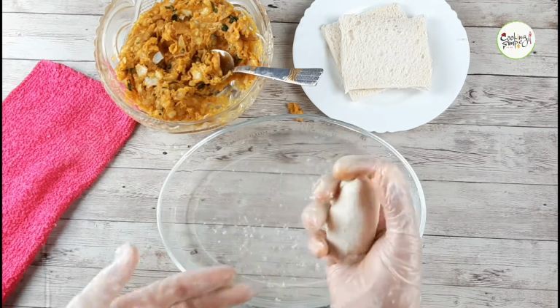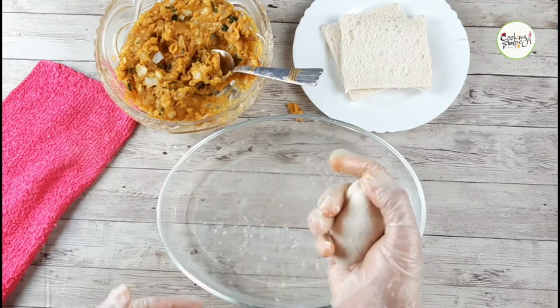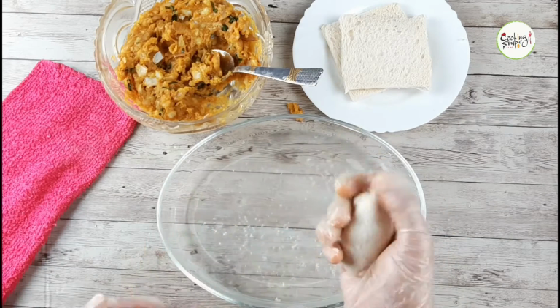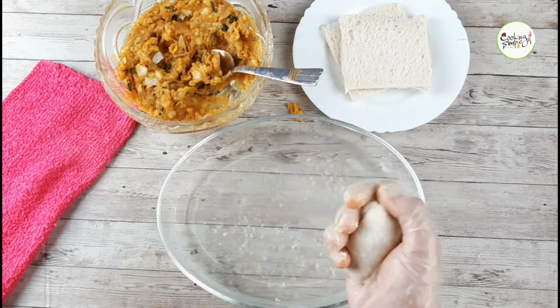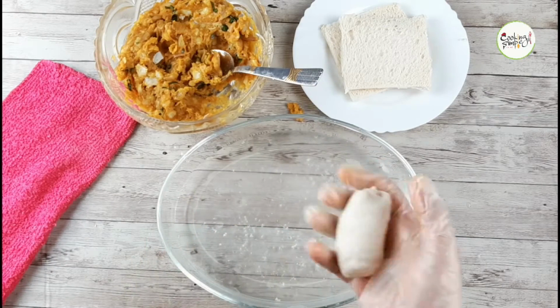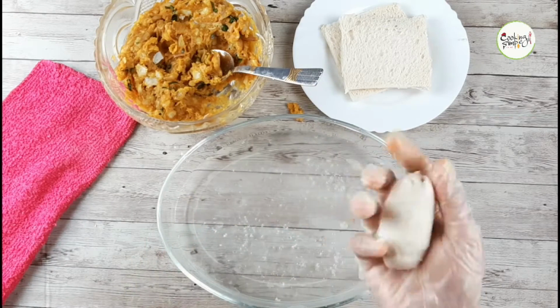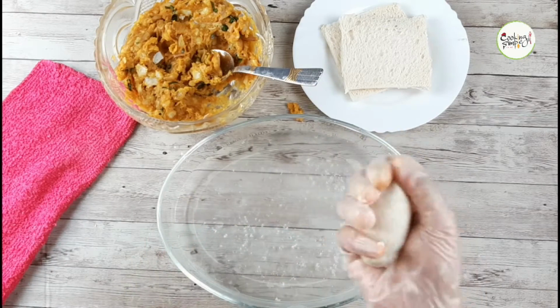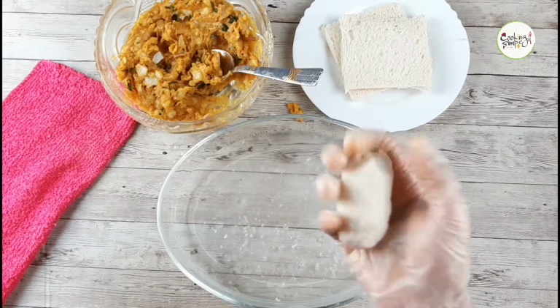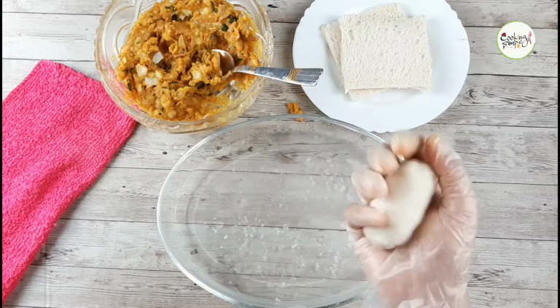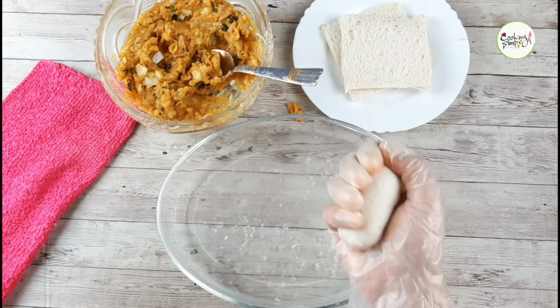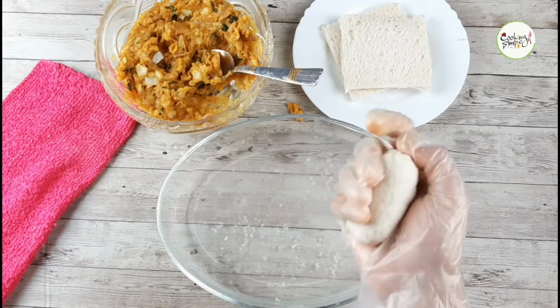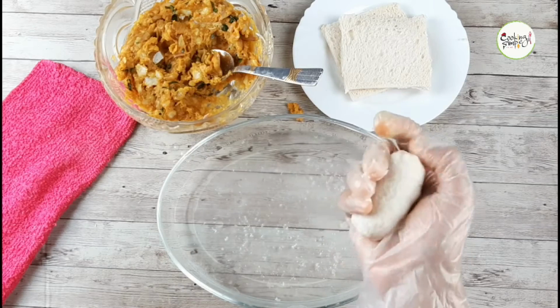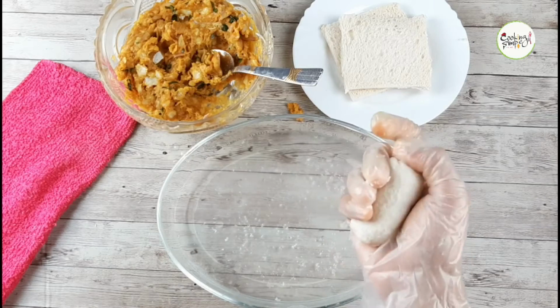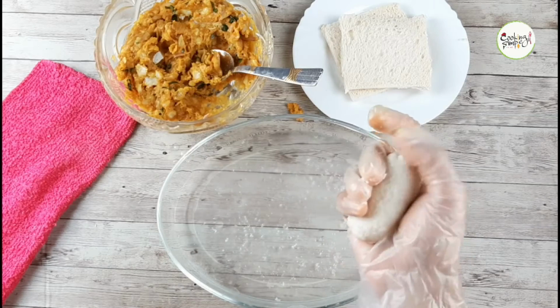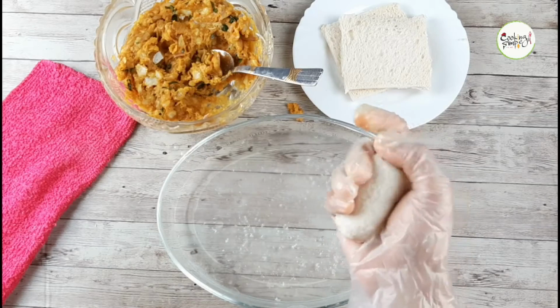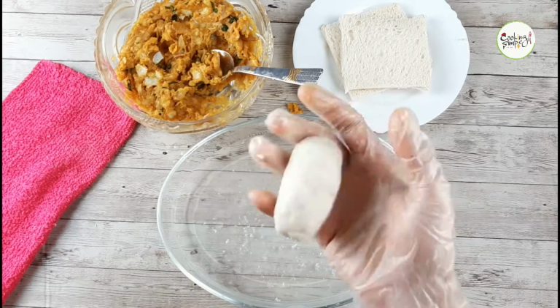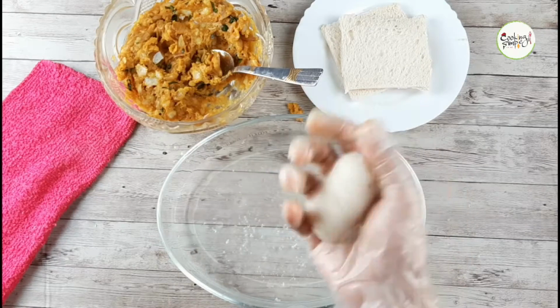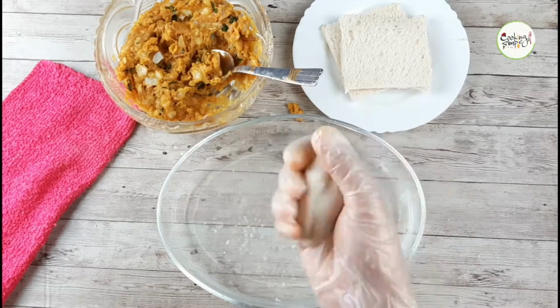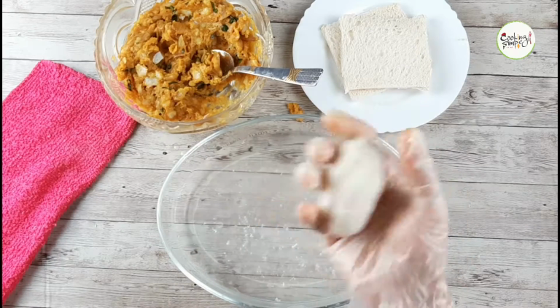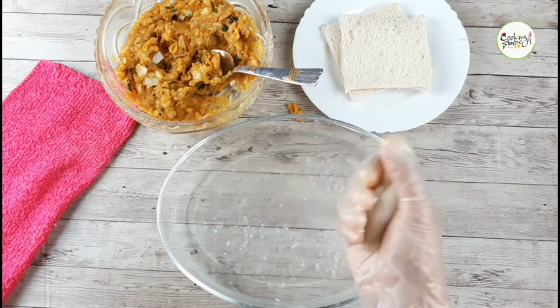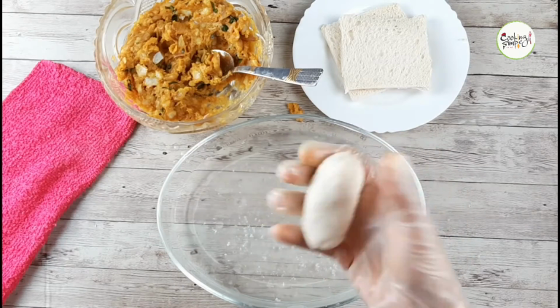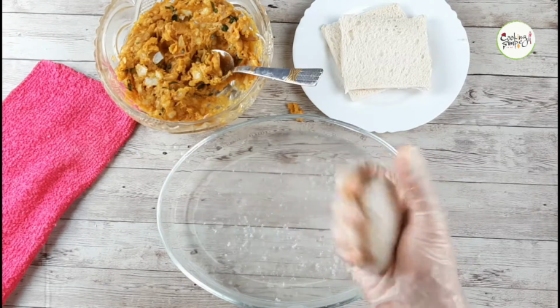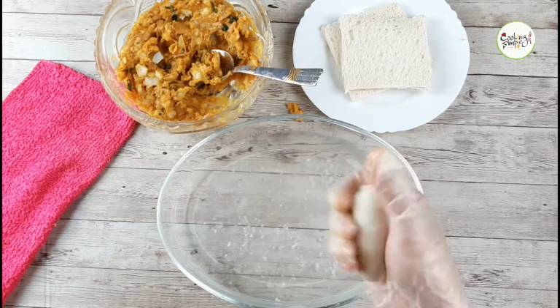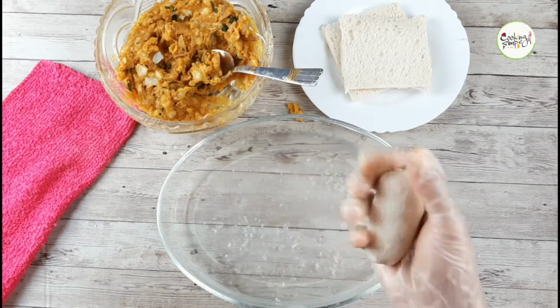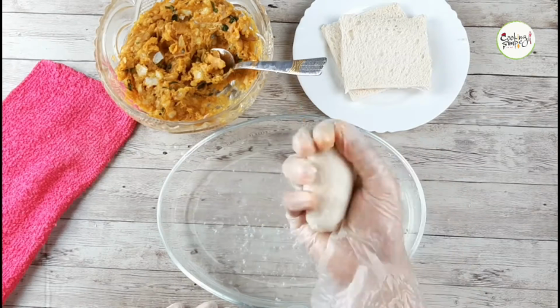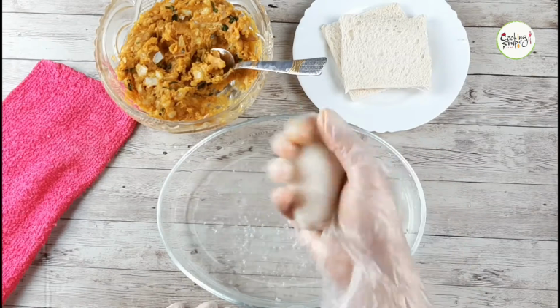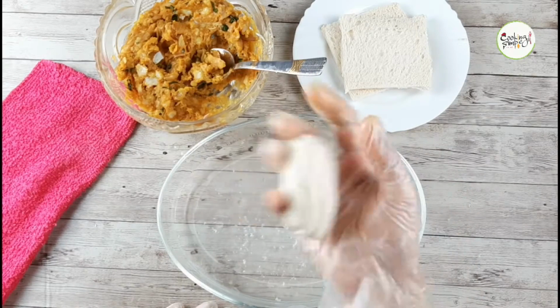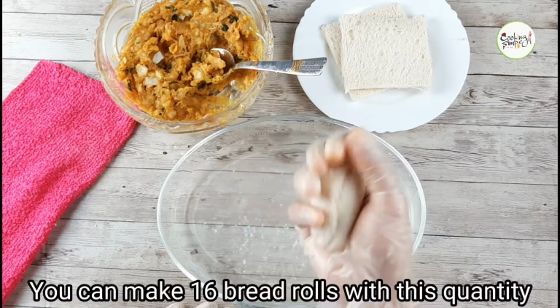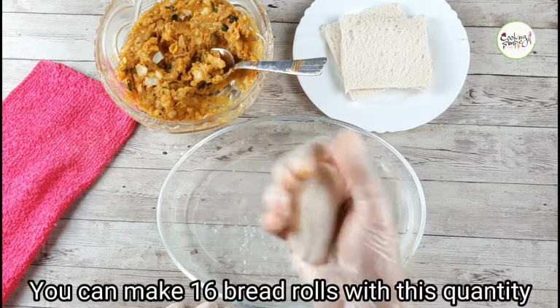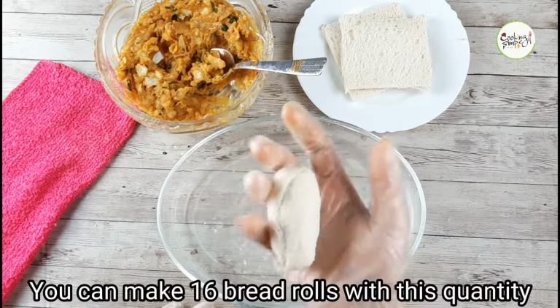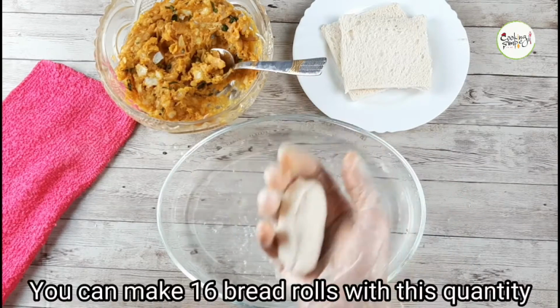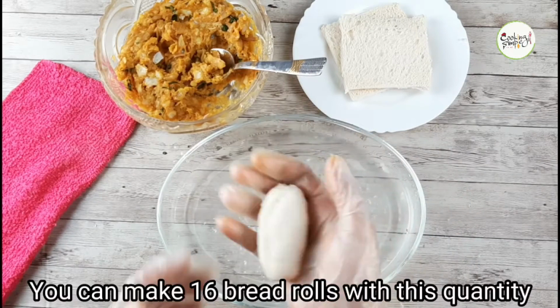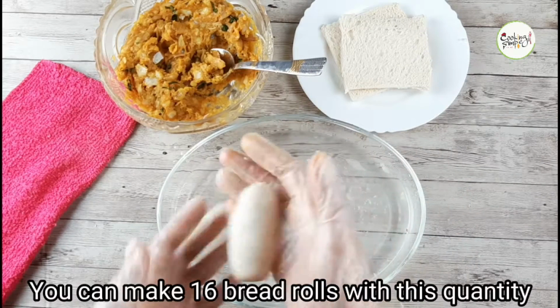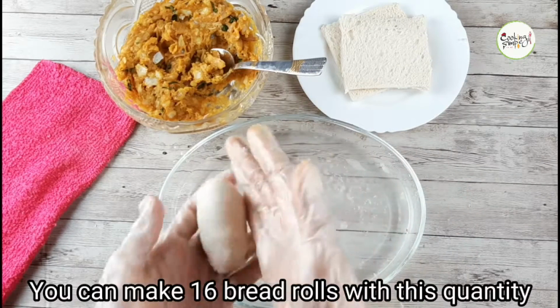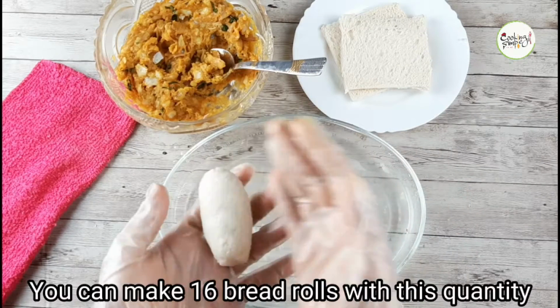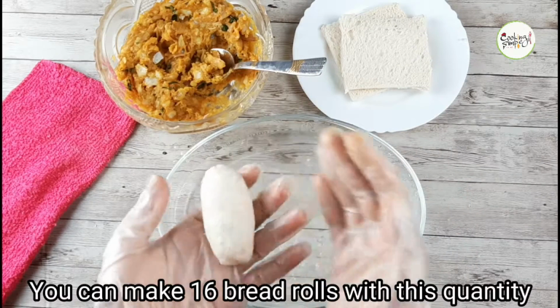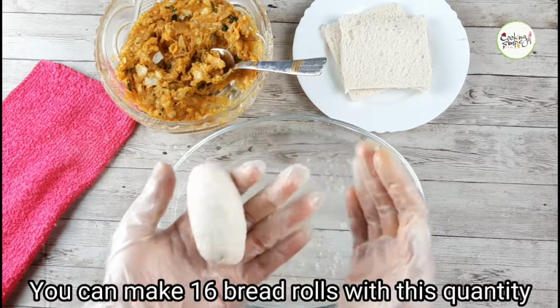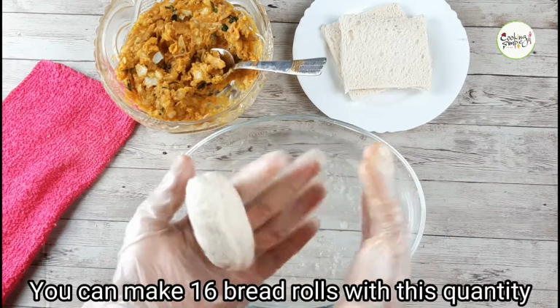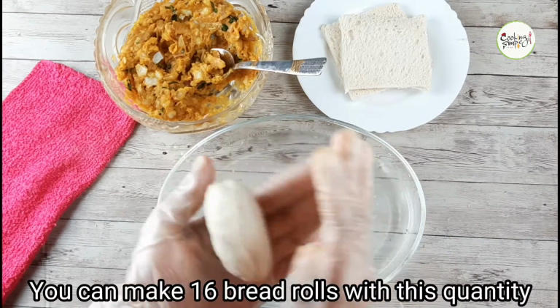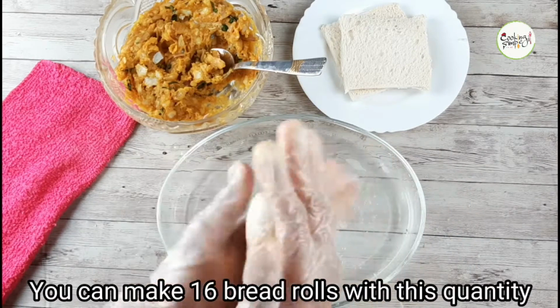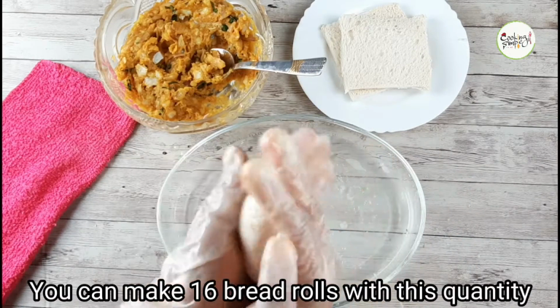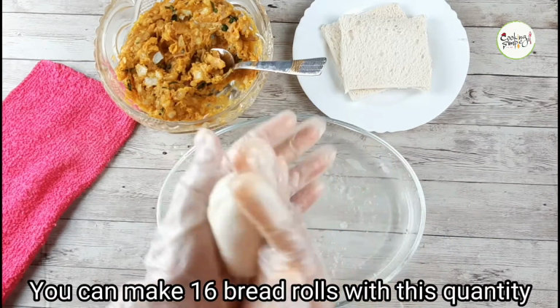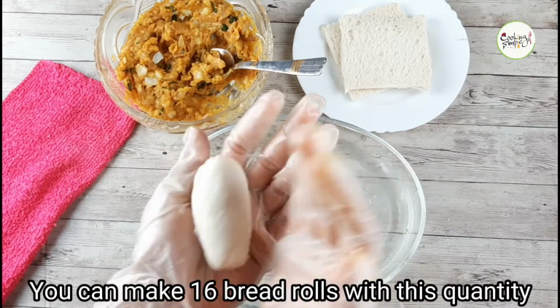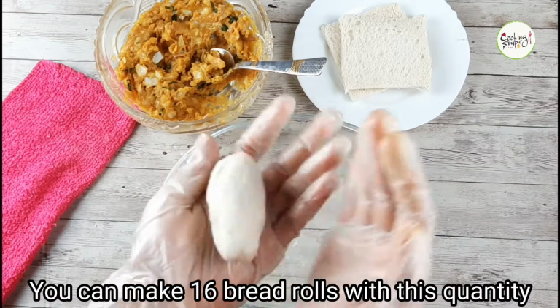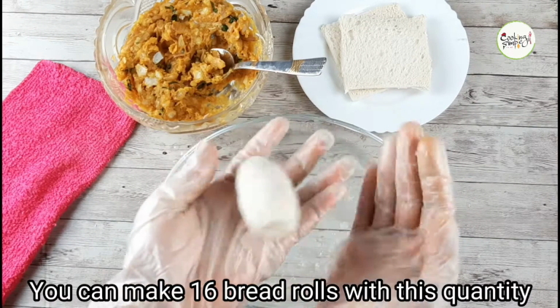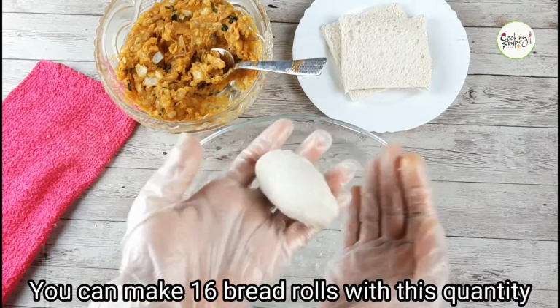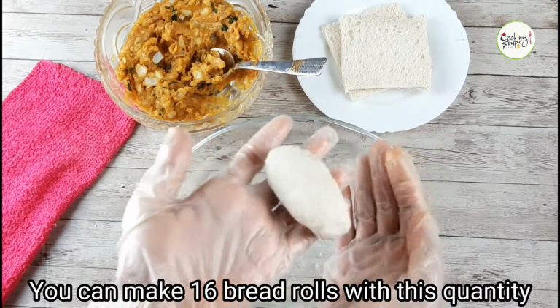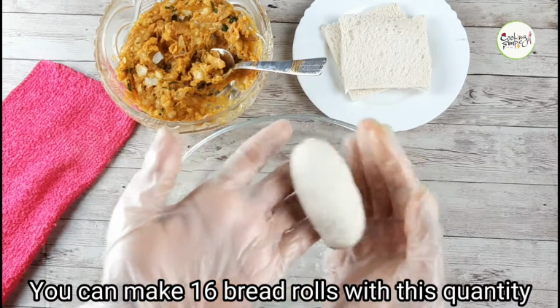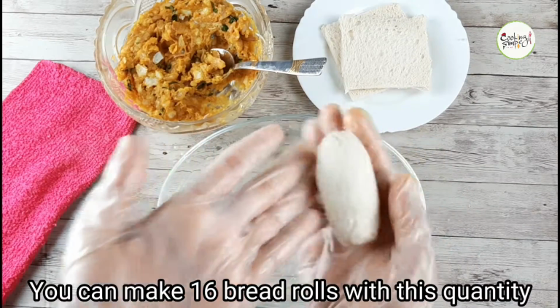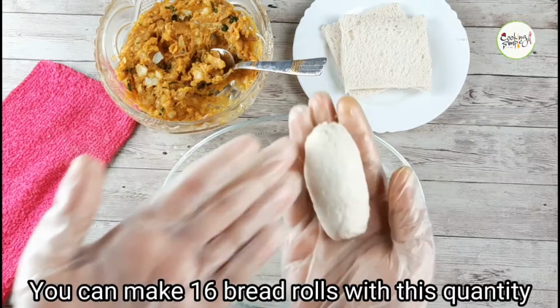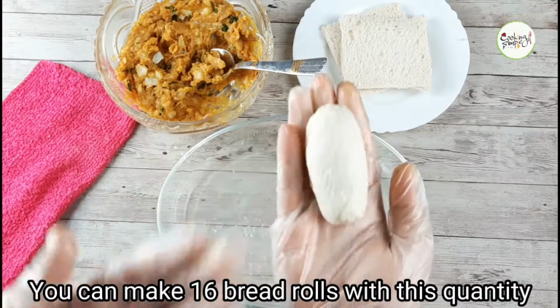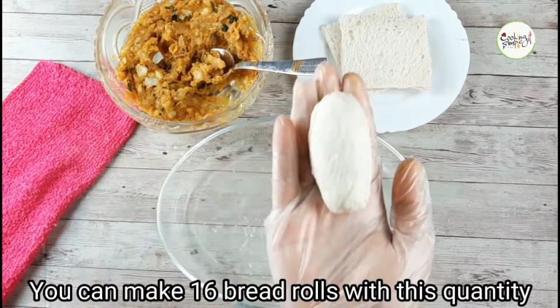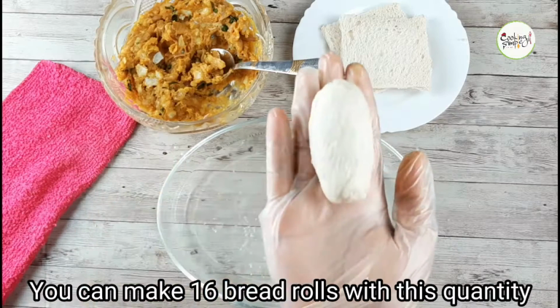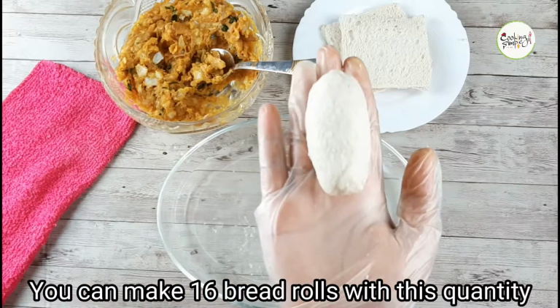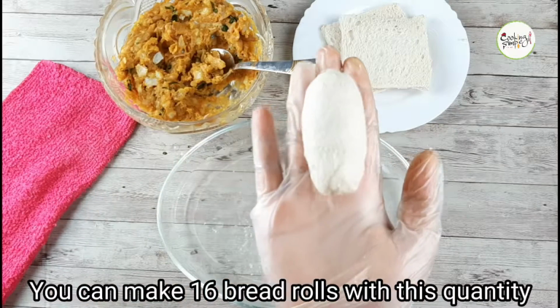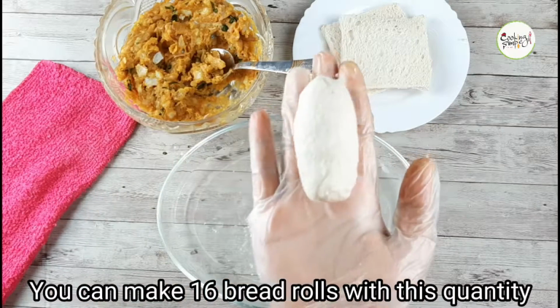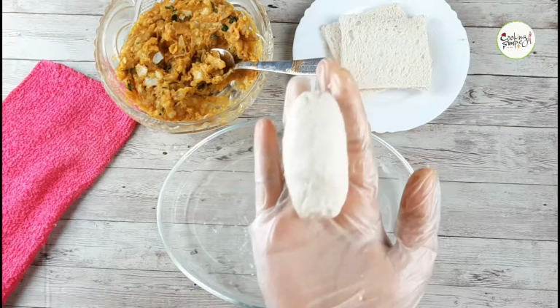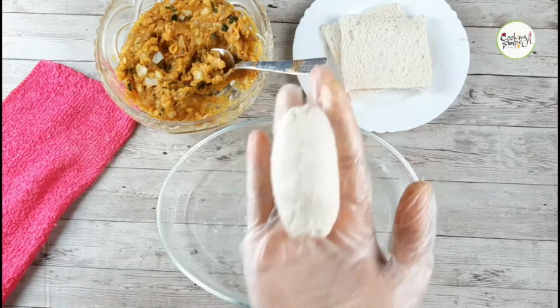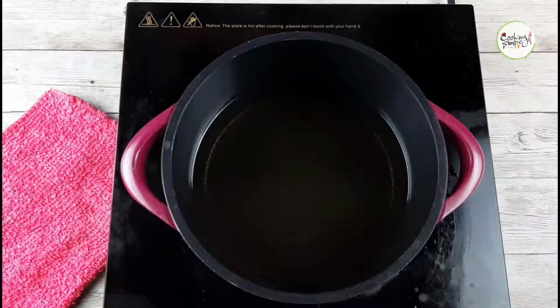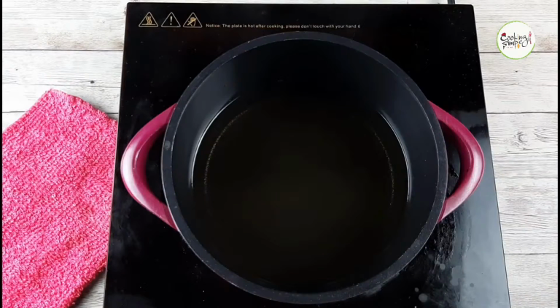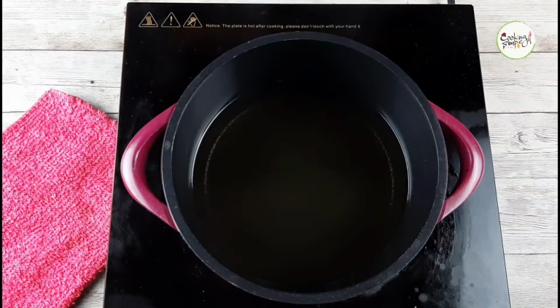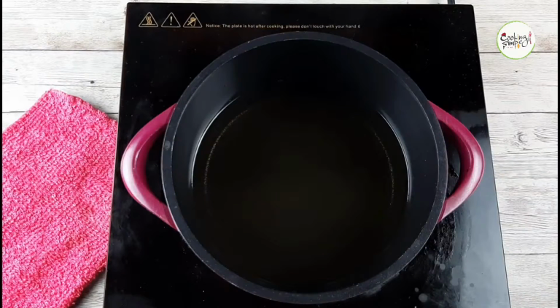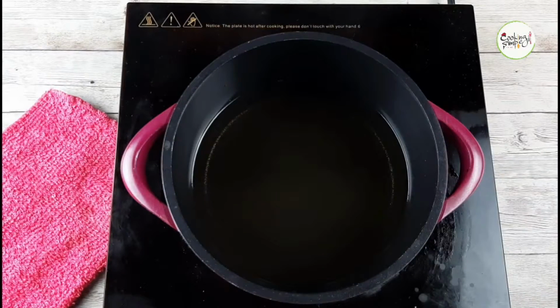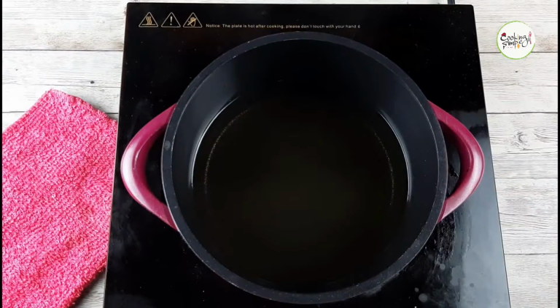They will be very smooth. Now keep your hands on this. I'm going to add this — about 16 bread rolls.